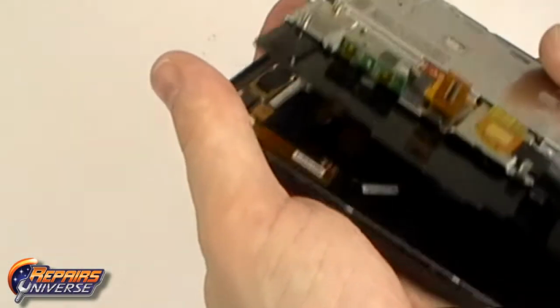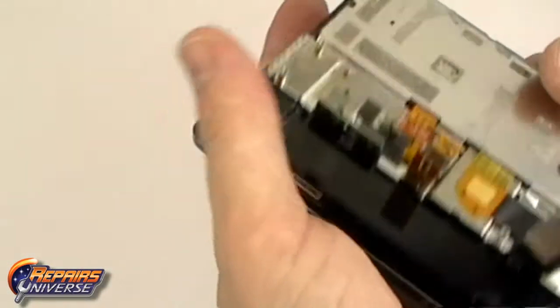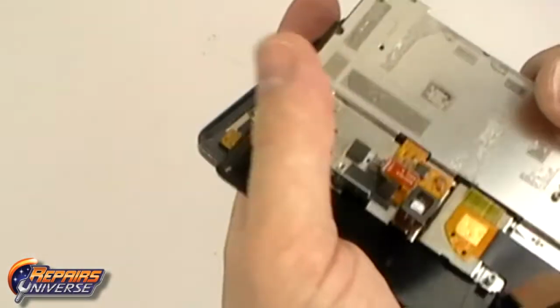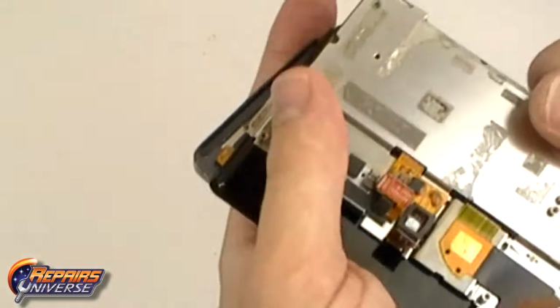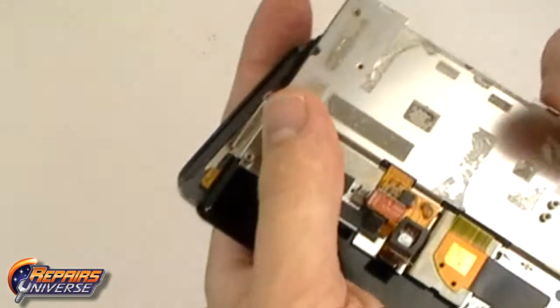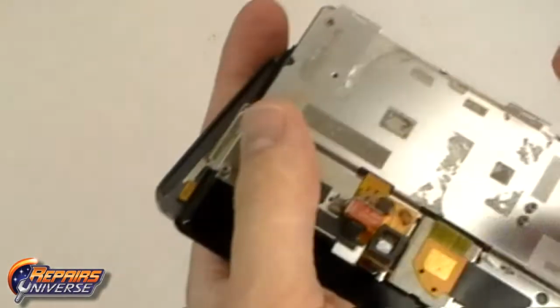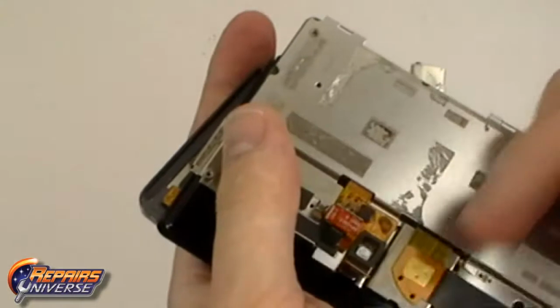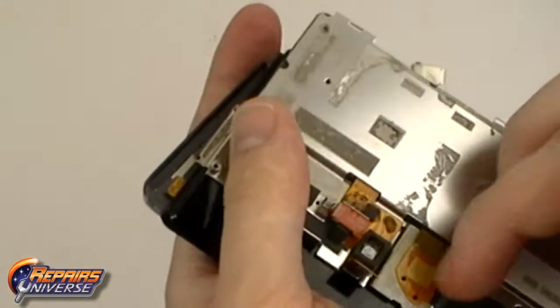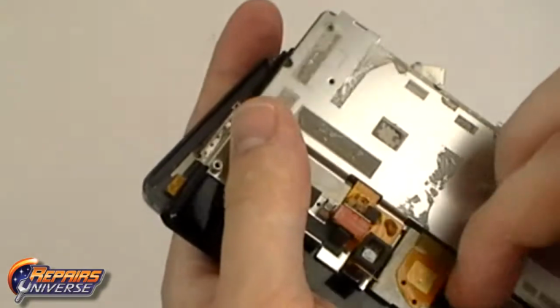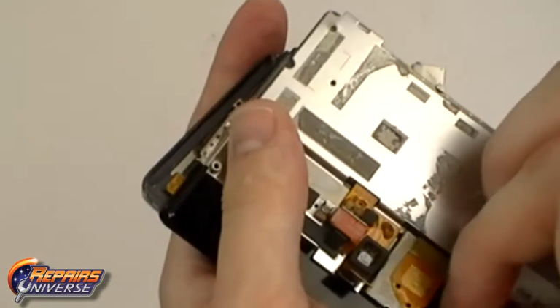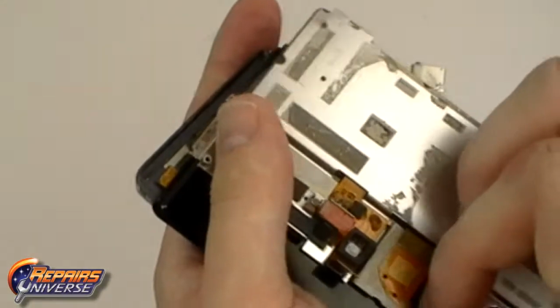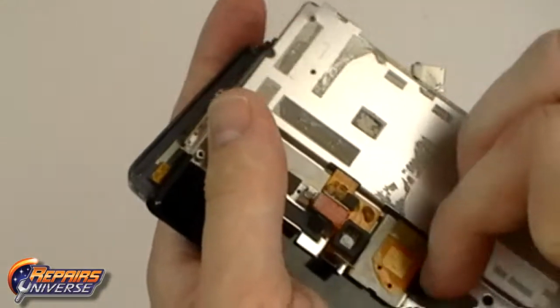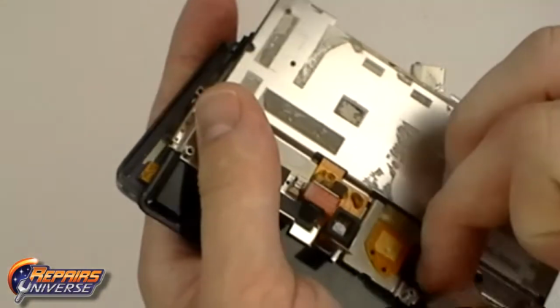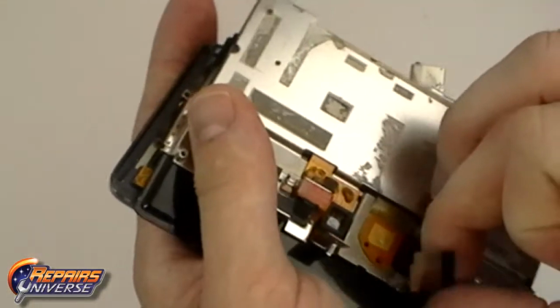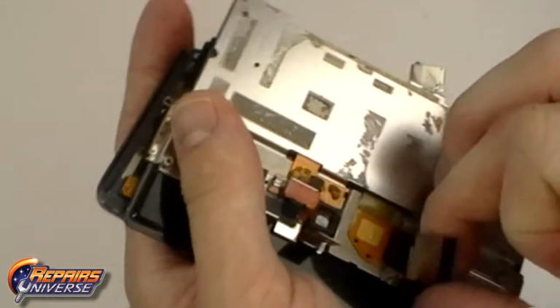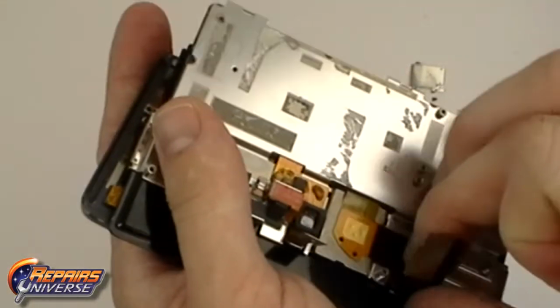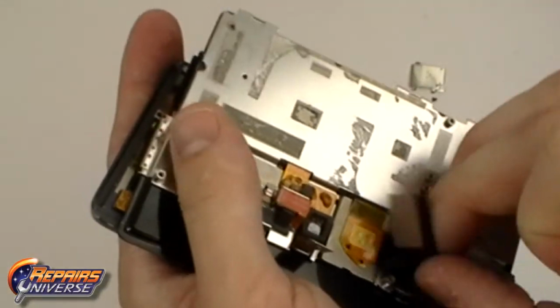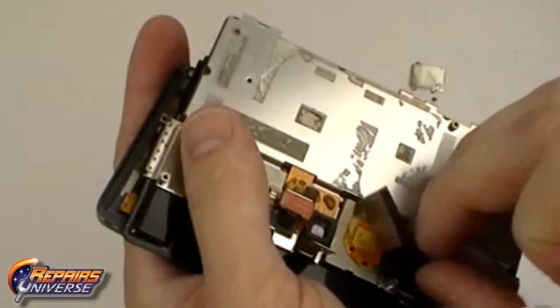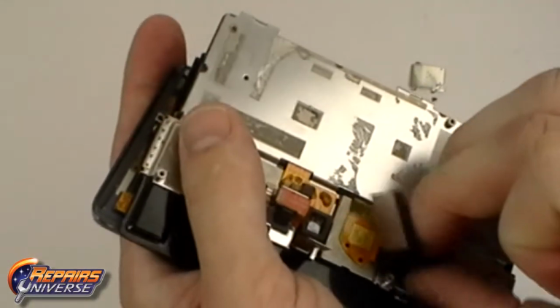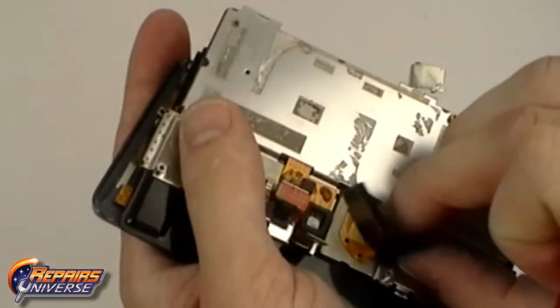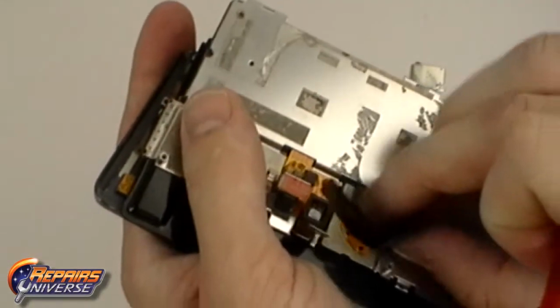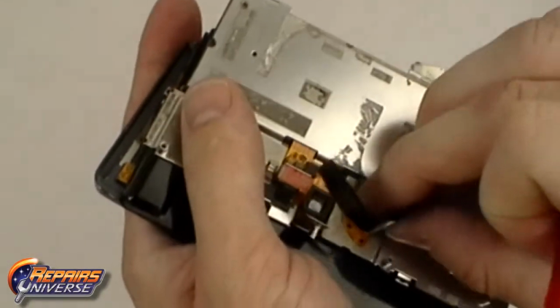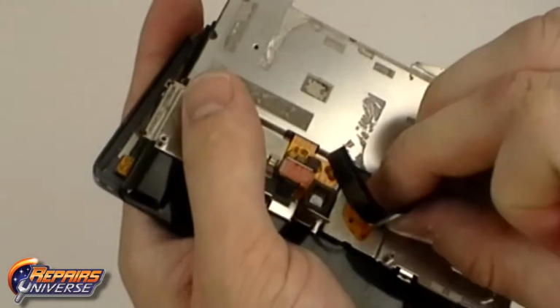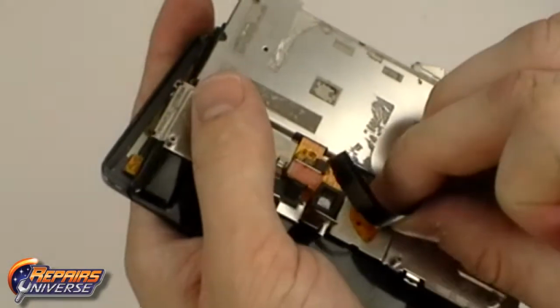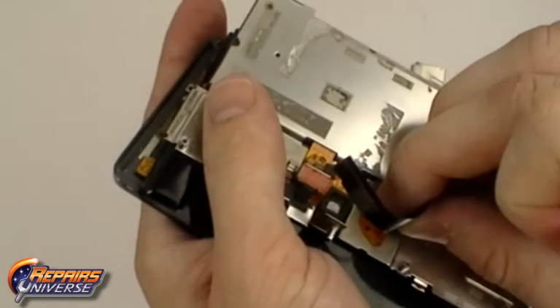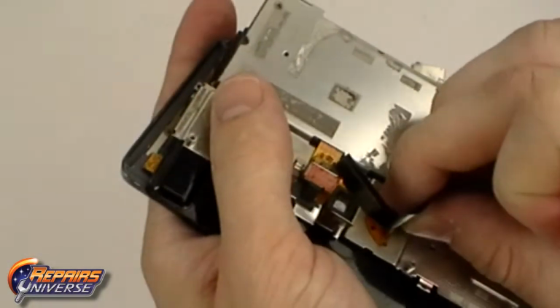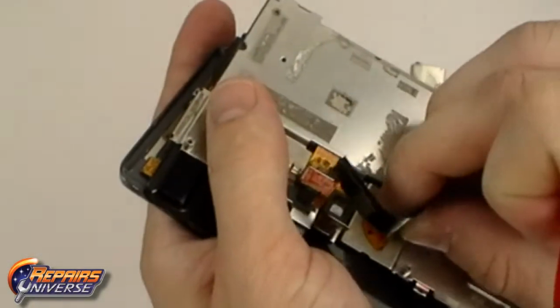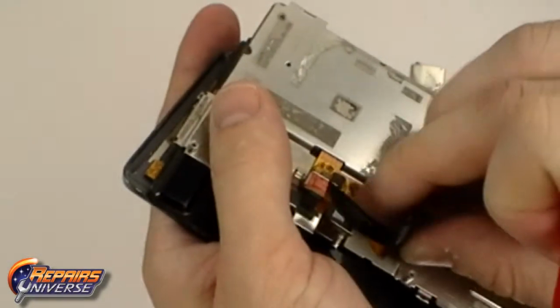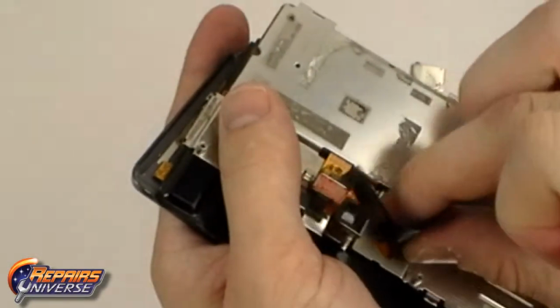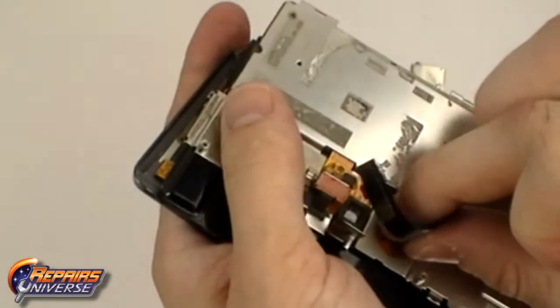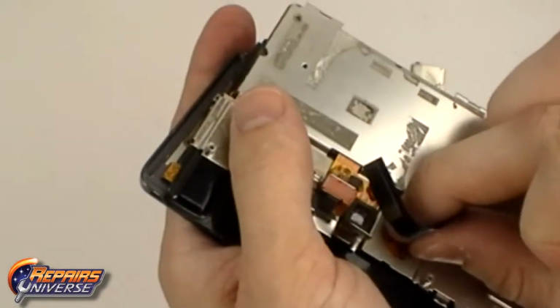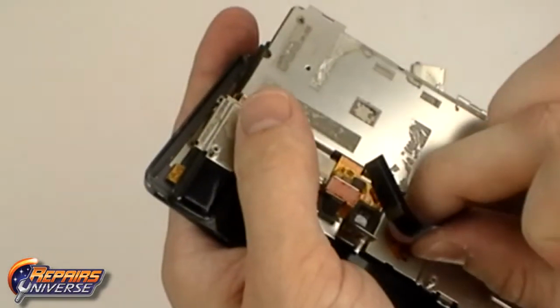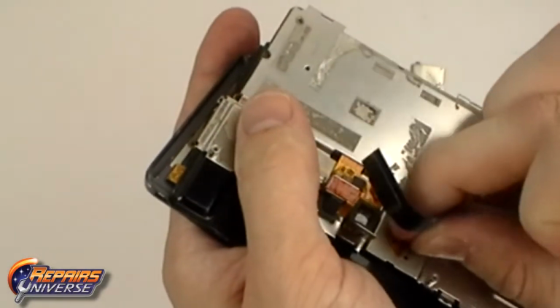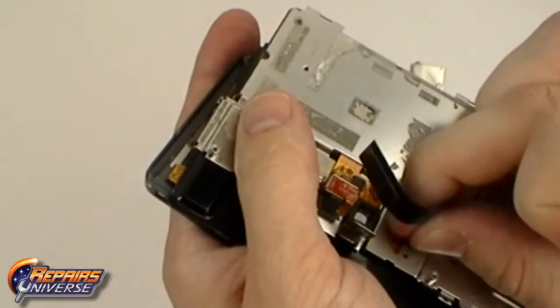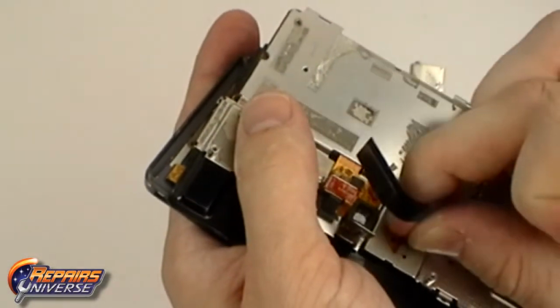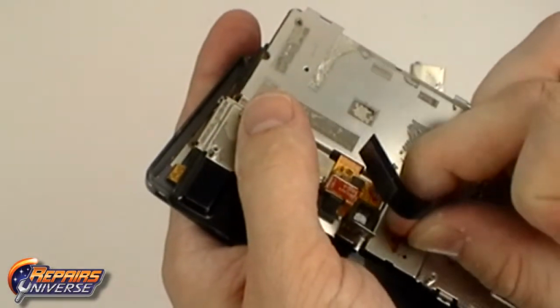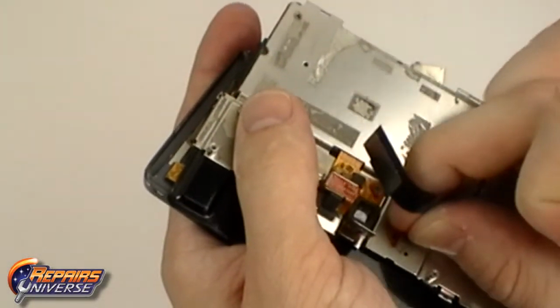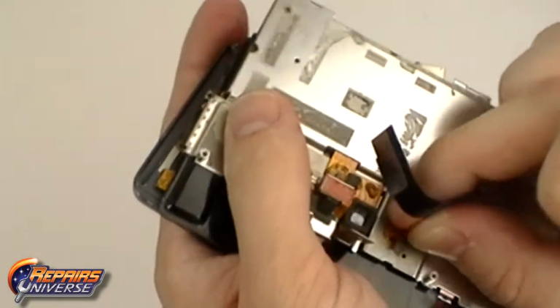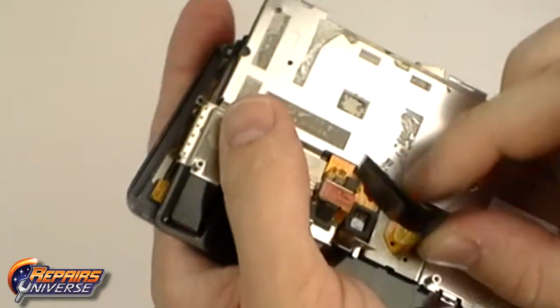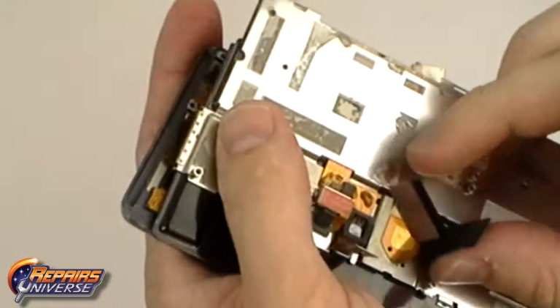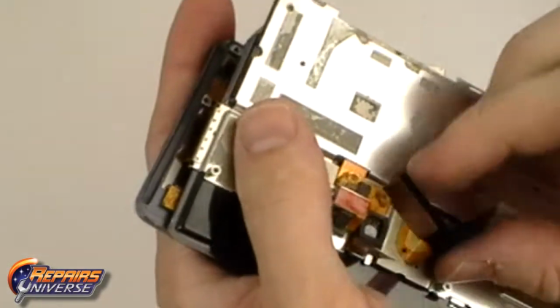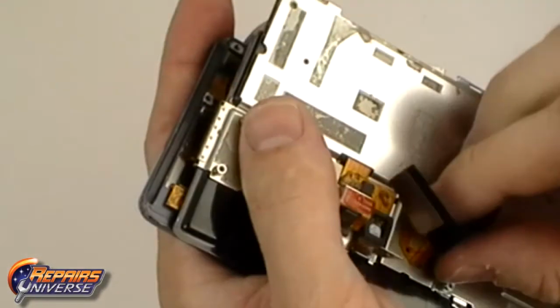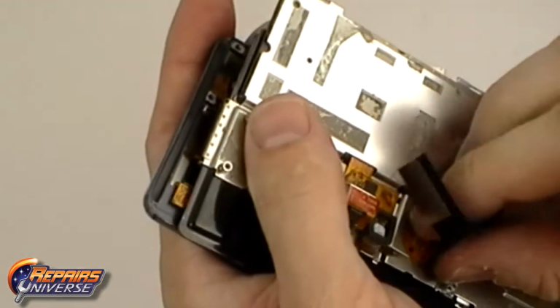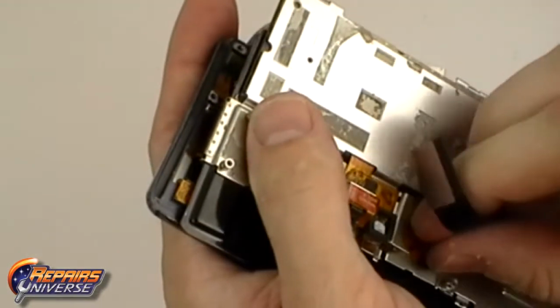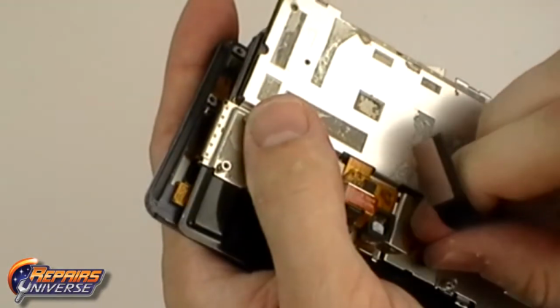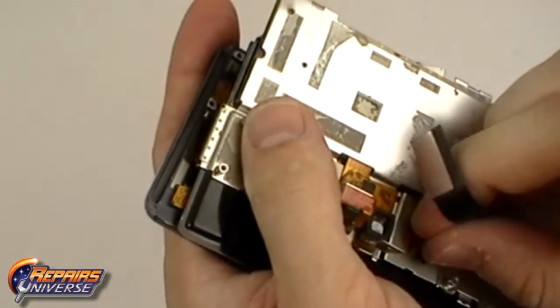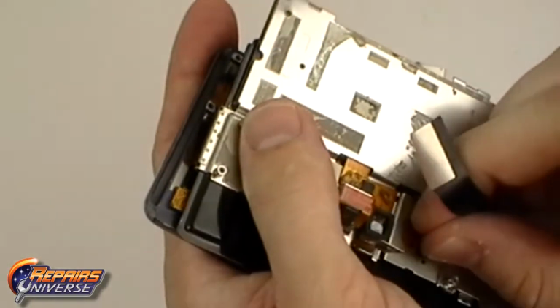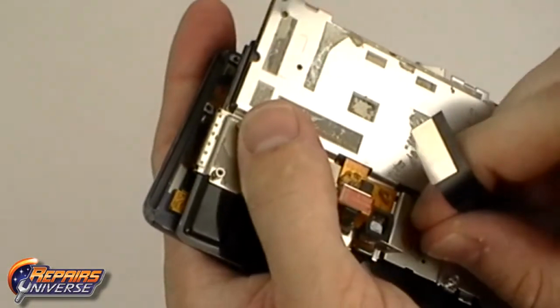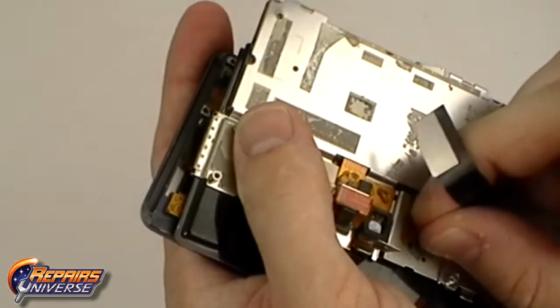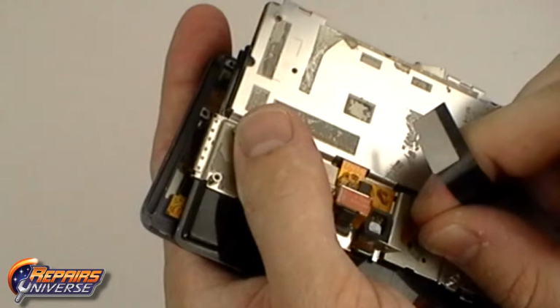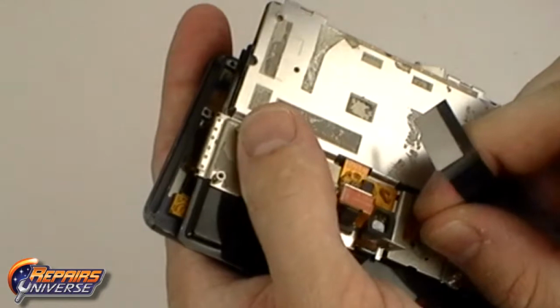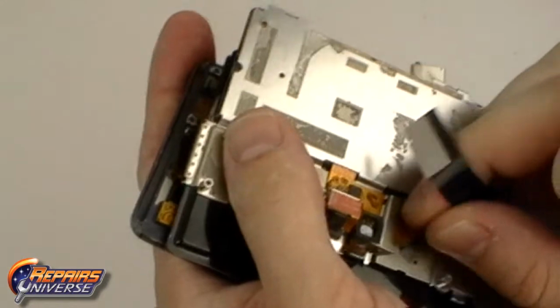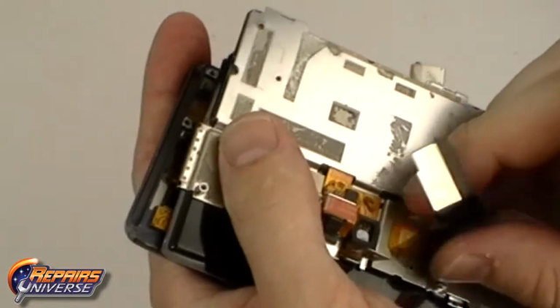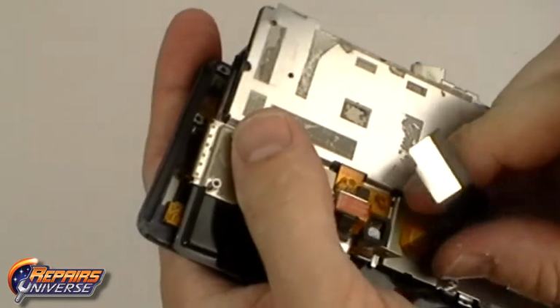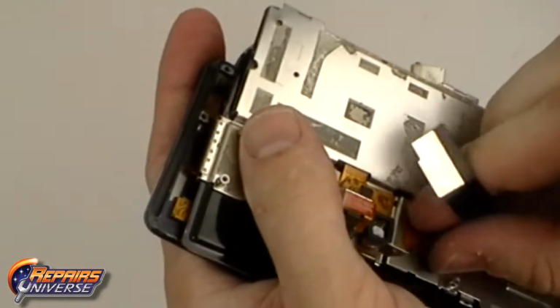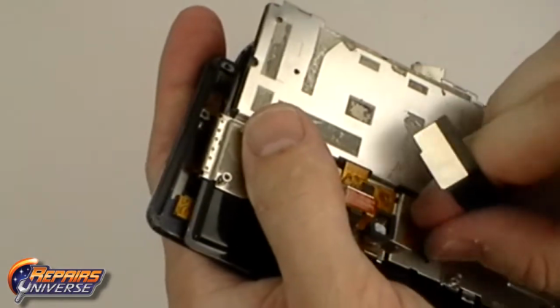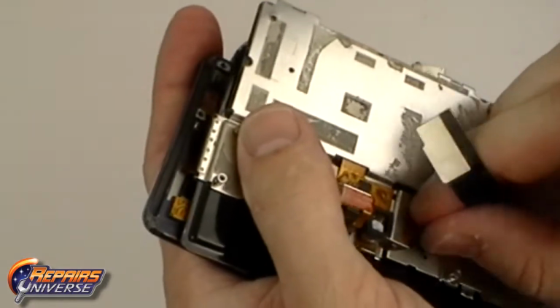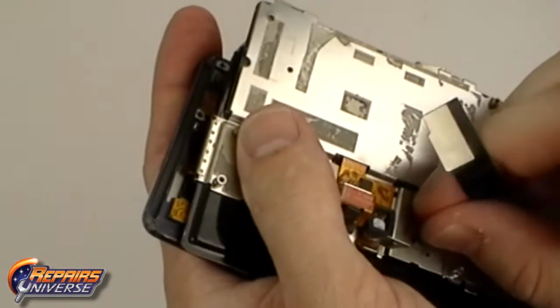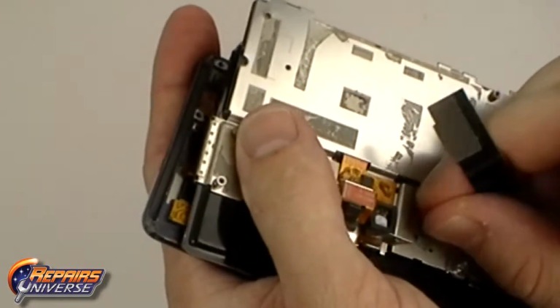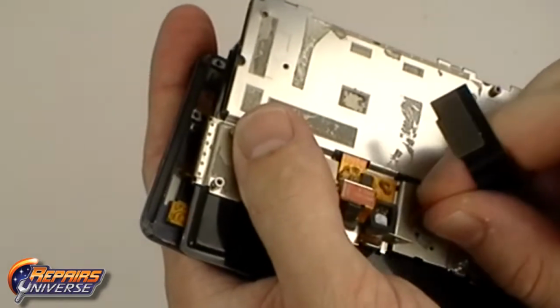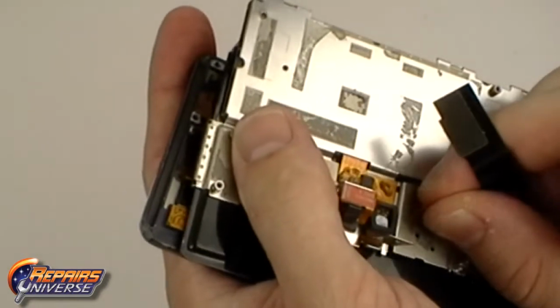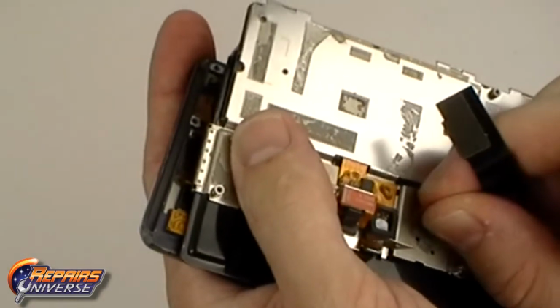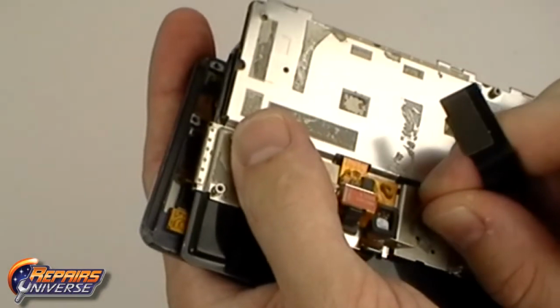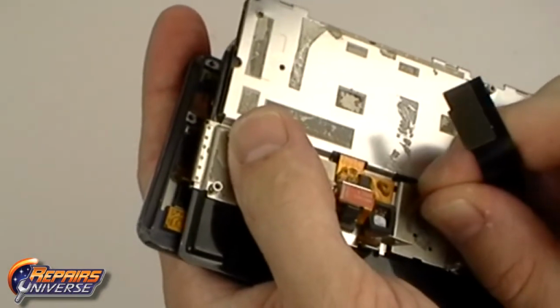With all the screws released, you can now gently lift away the slide flex cable that is adhered to the back board and gently fit it through the slot in the housing.